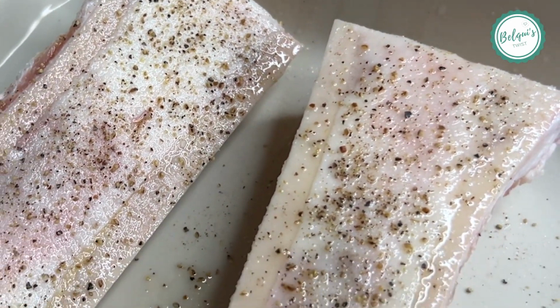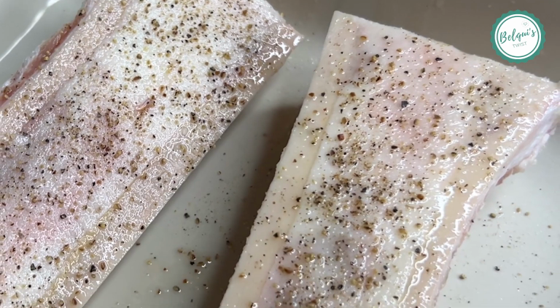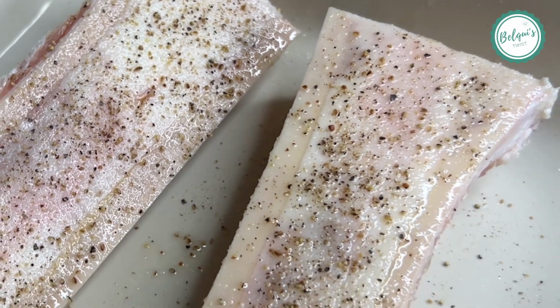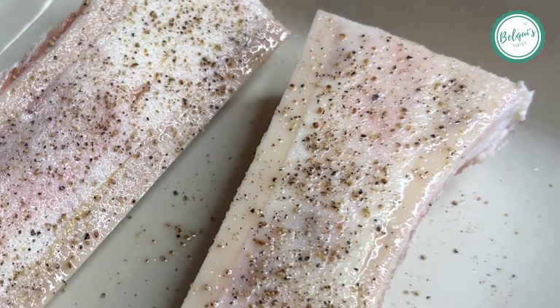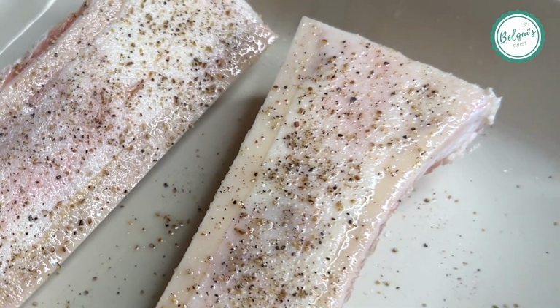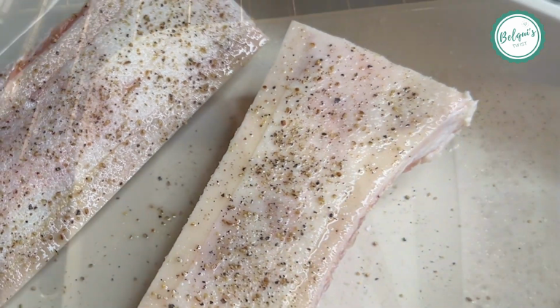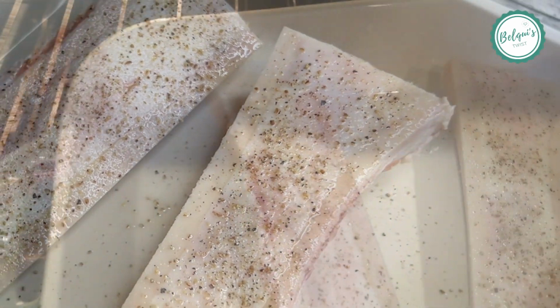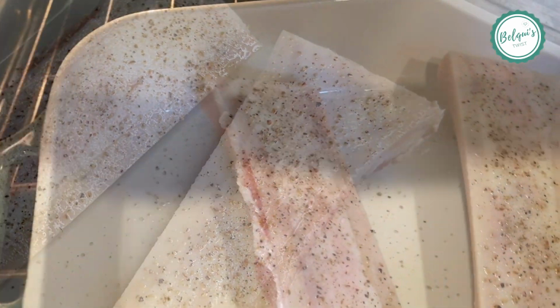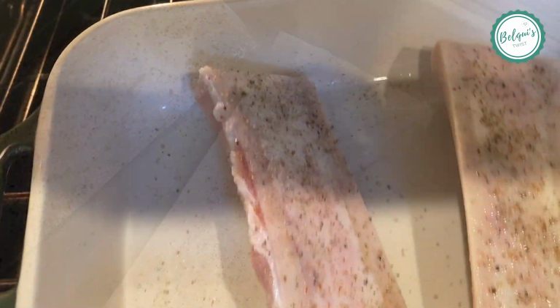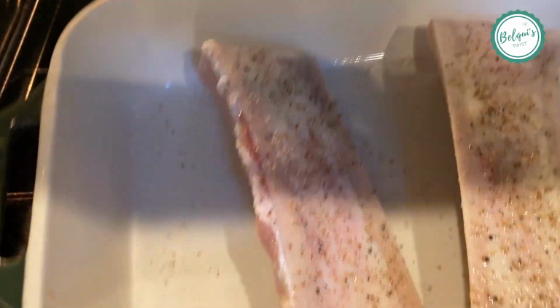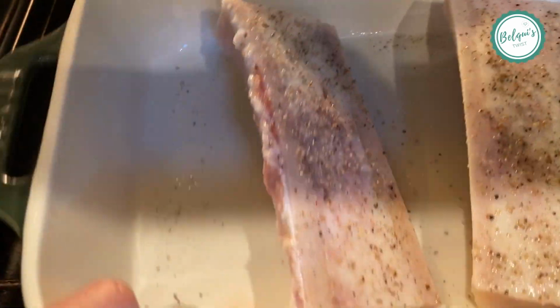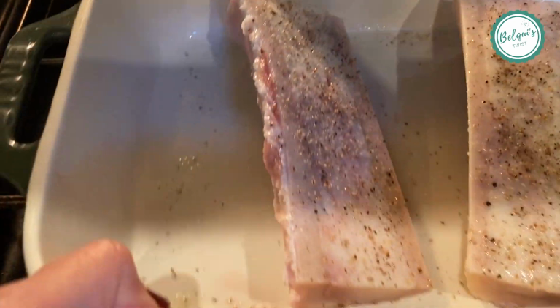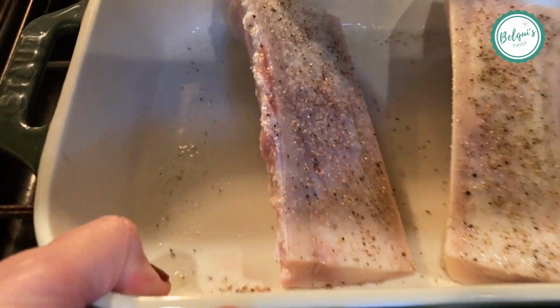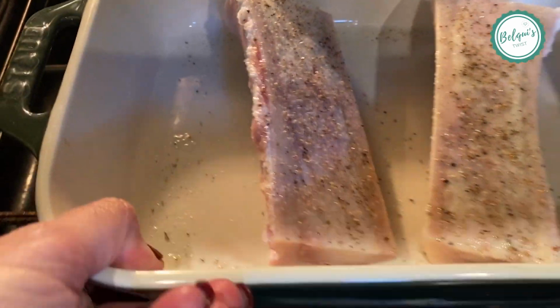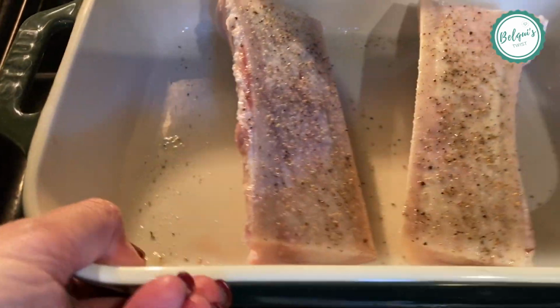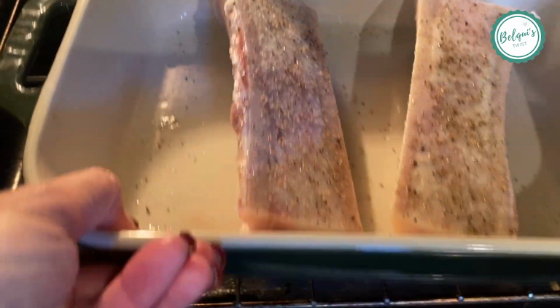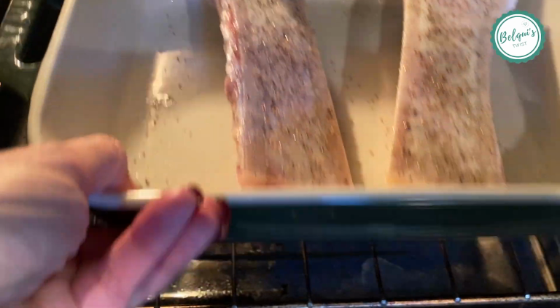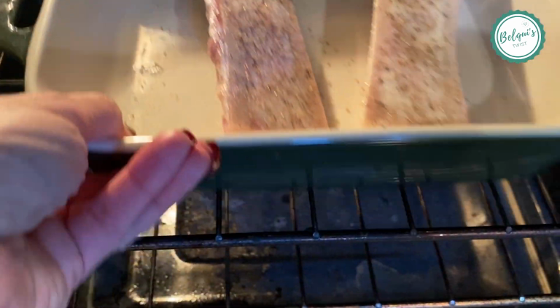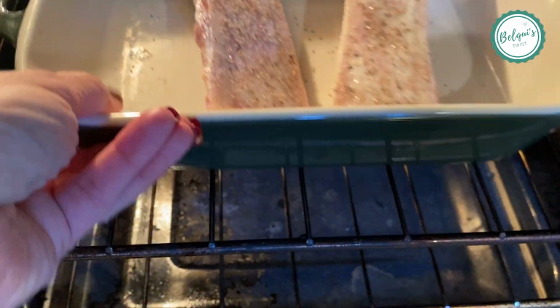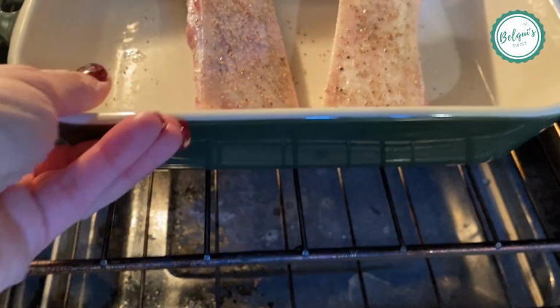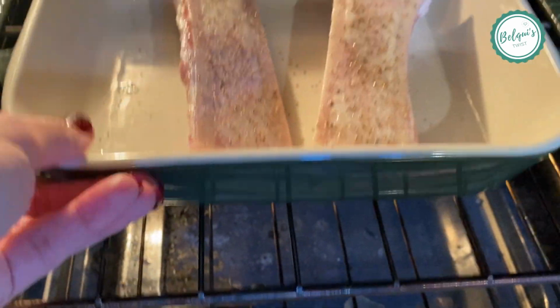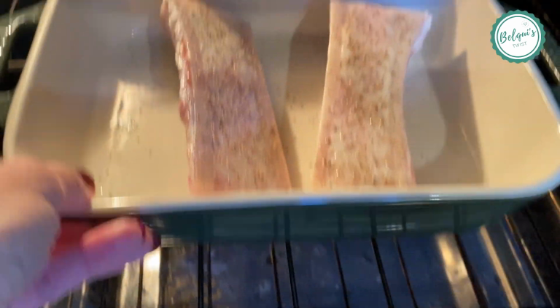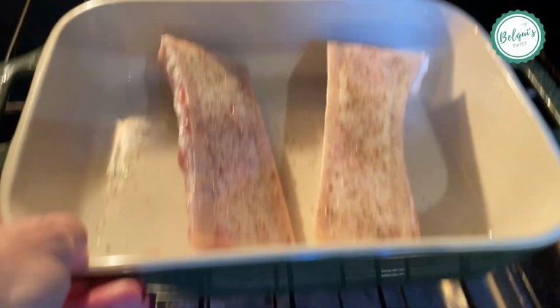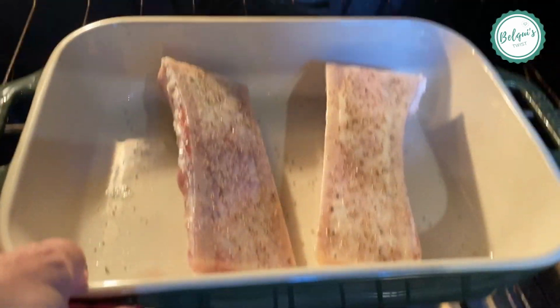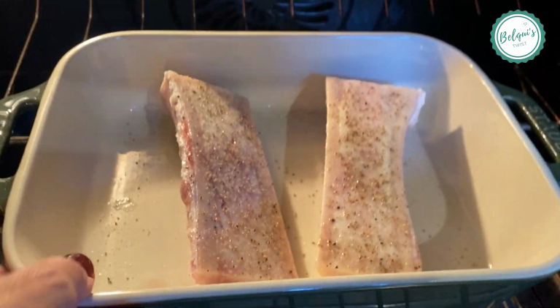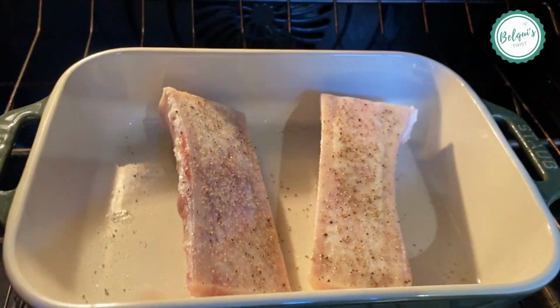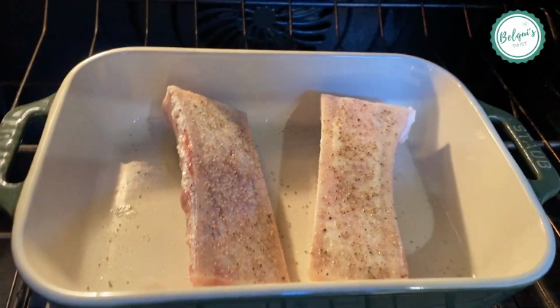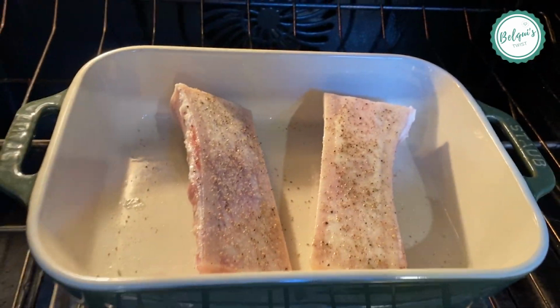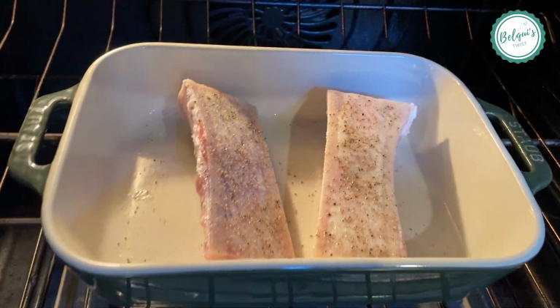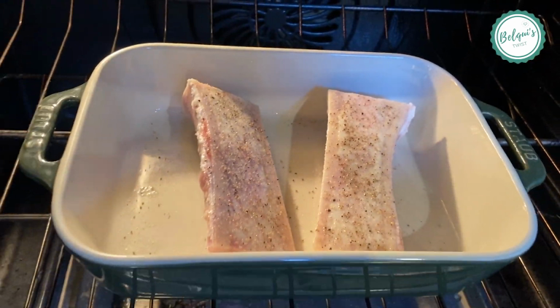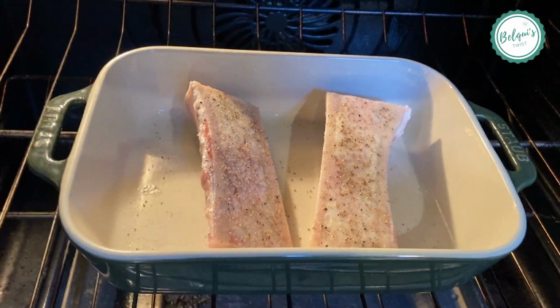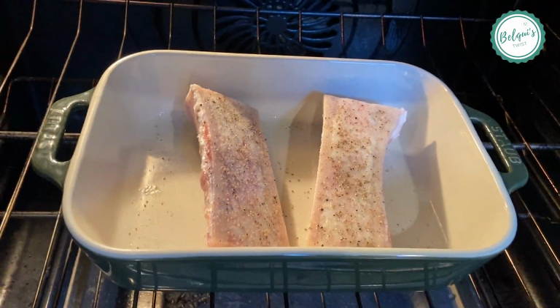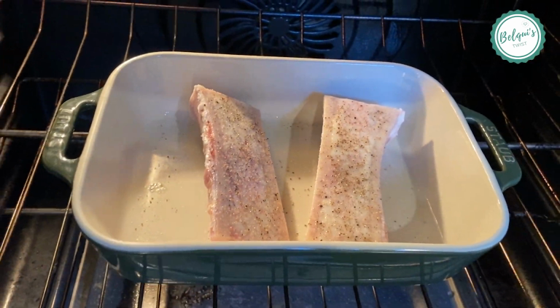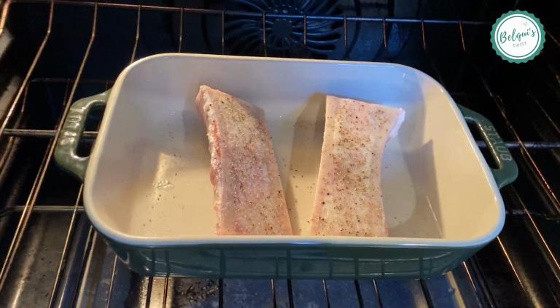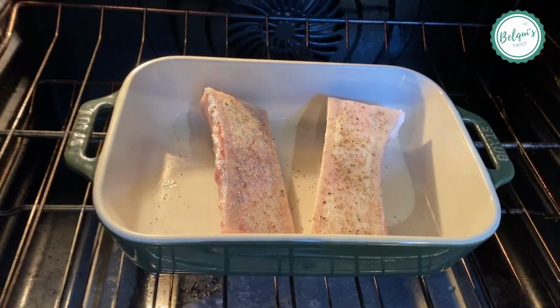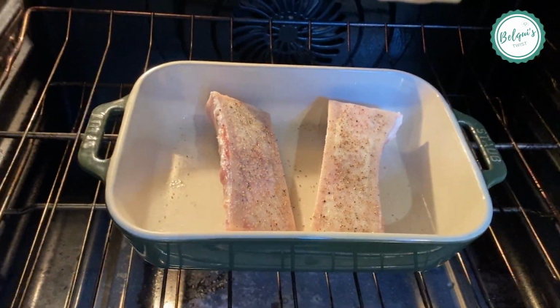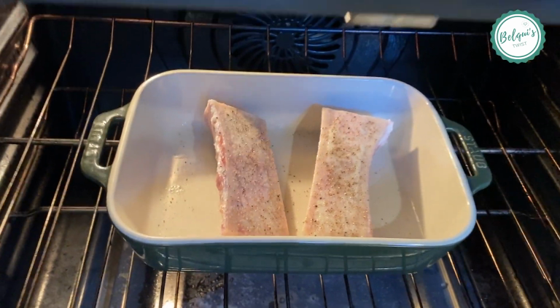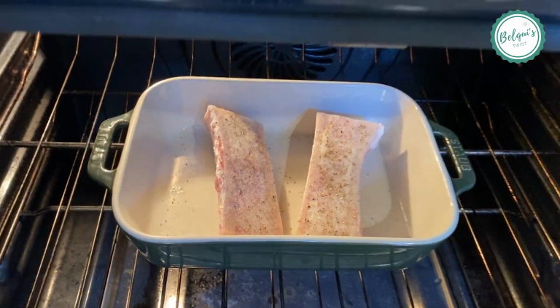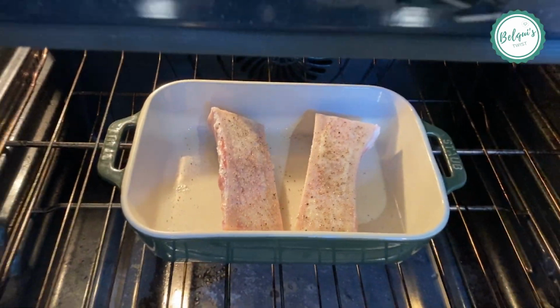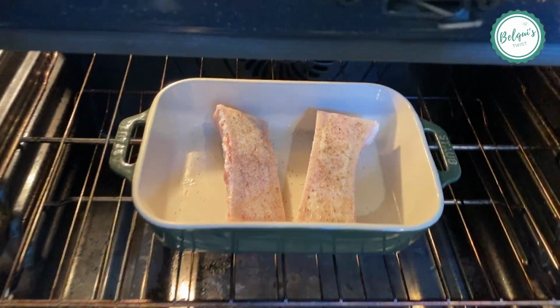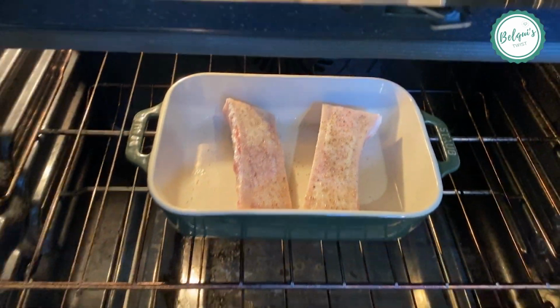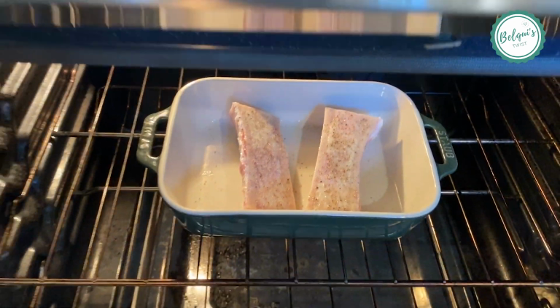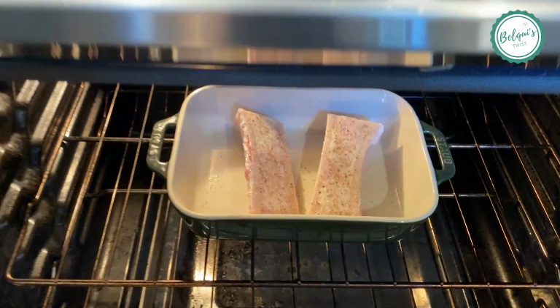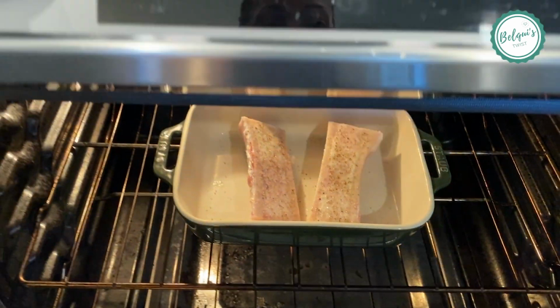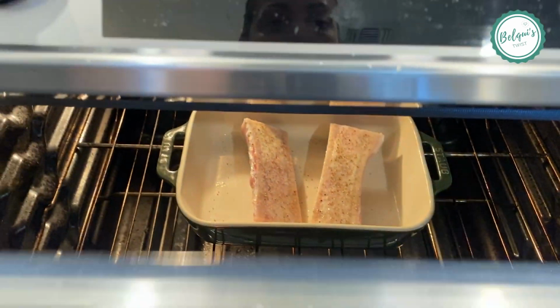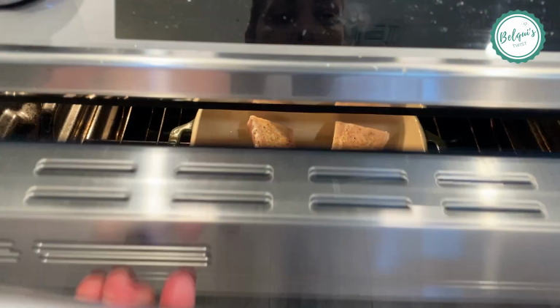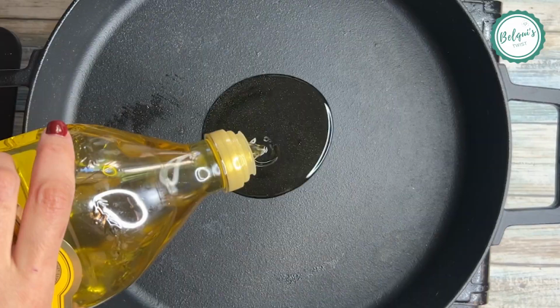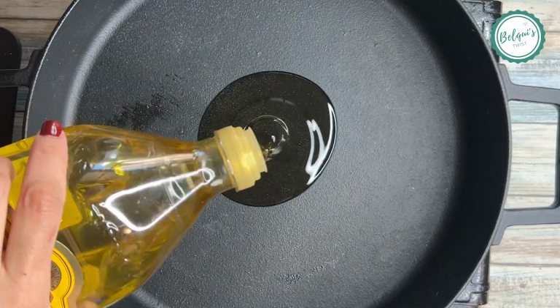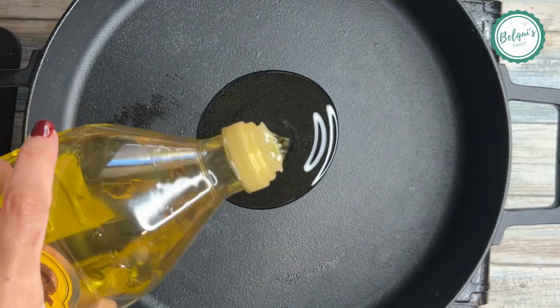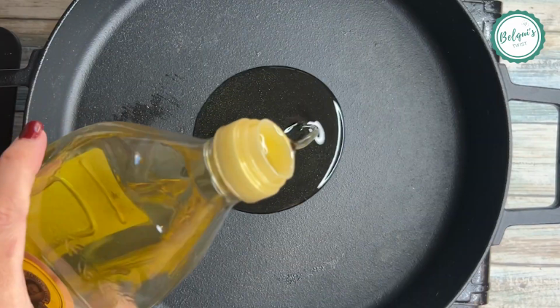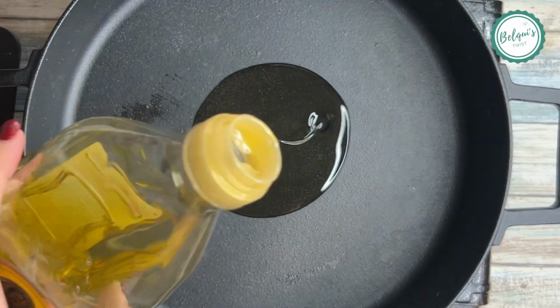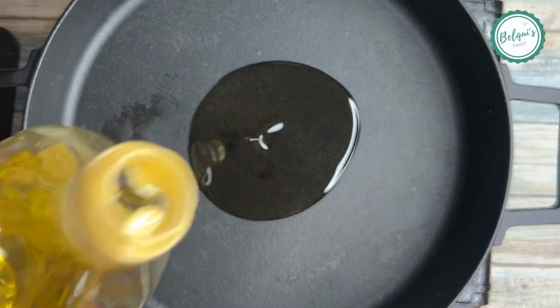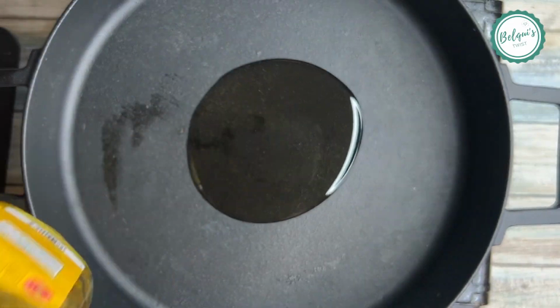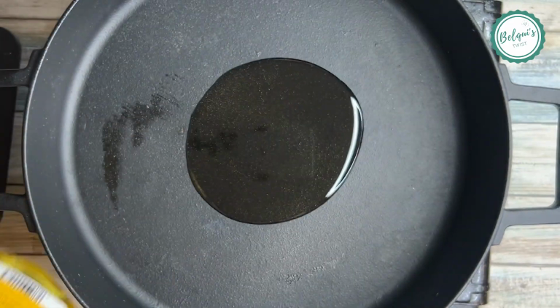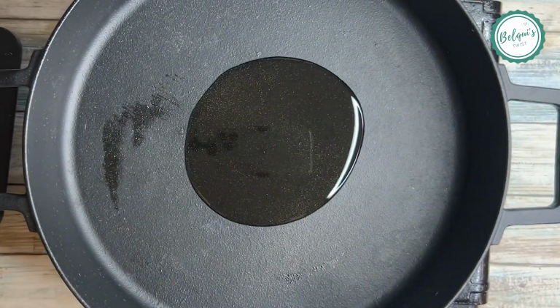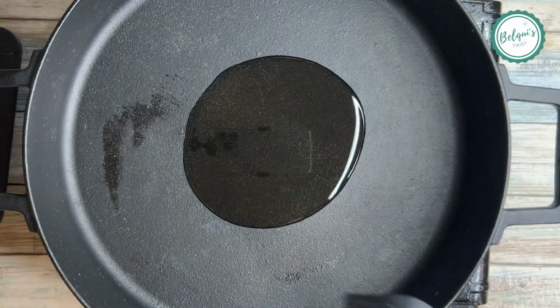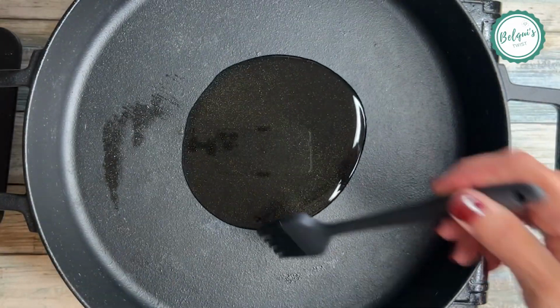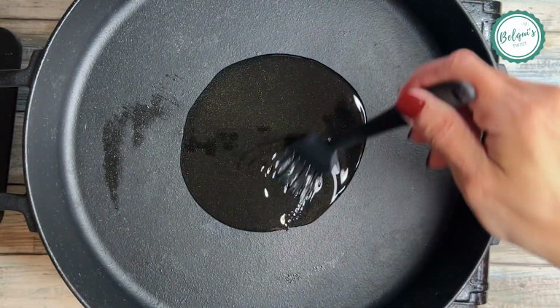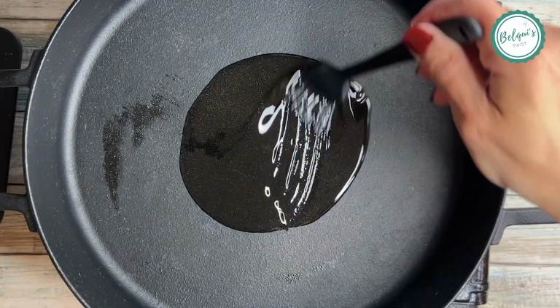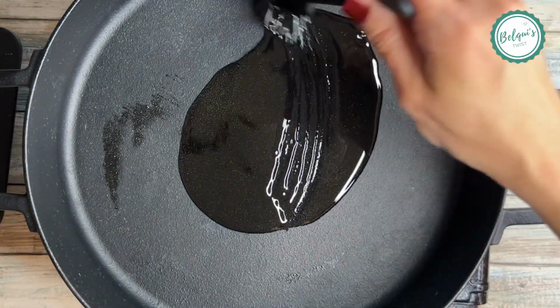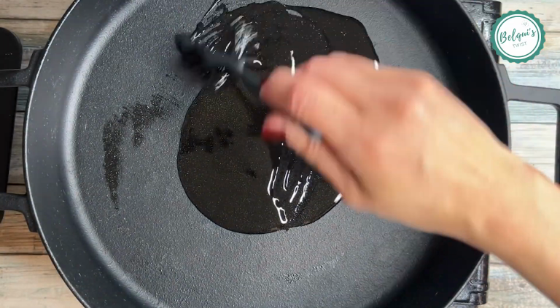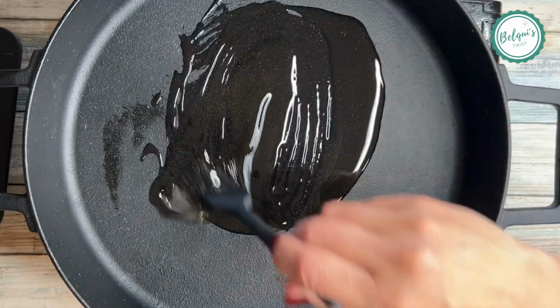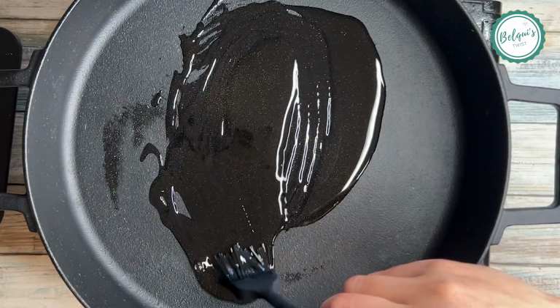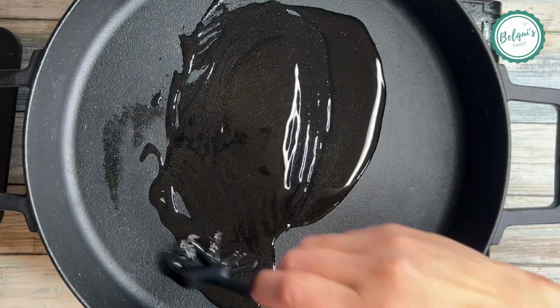So here you go — next it goes in the oven for about 20 to 25 minutes at 450 degrees or so.